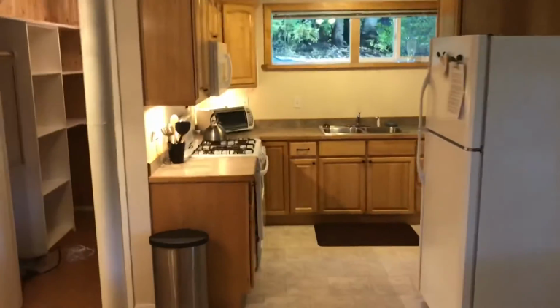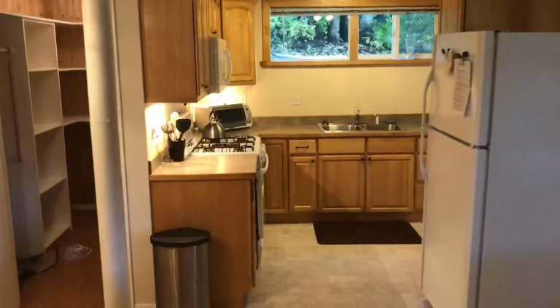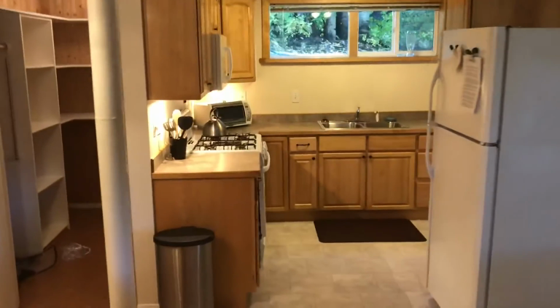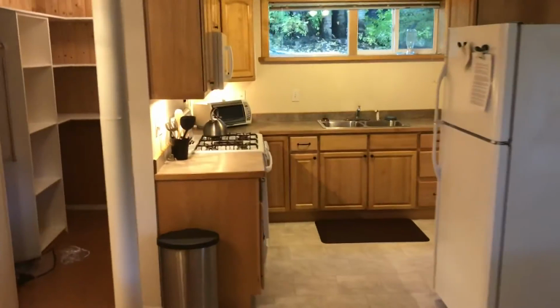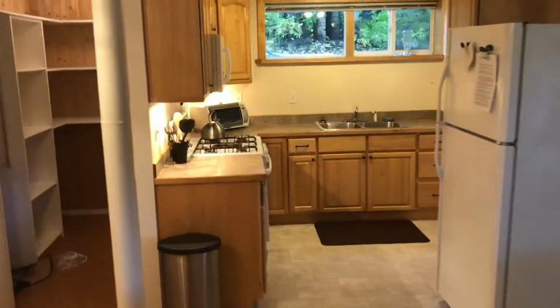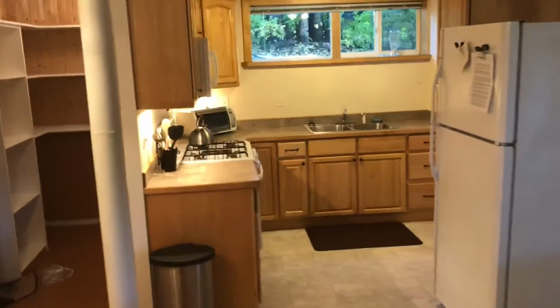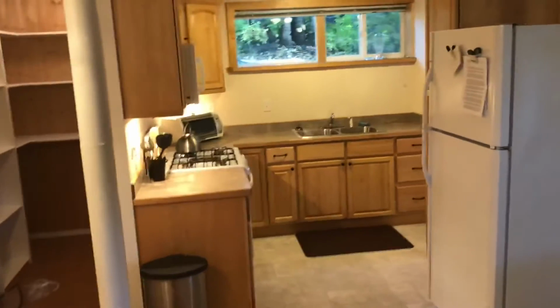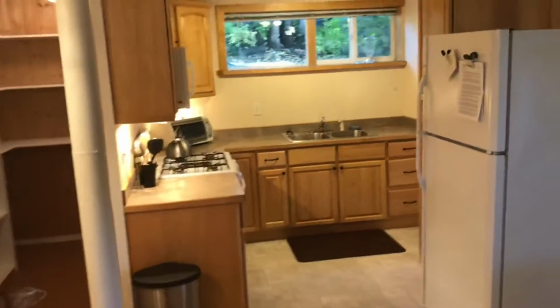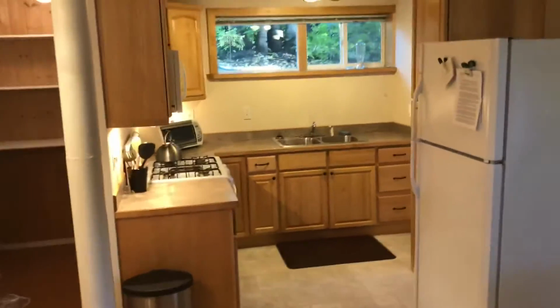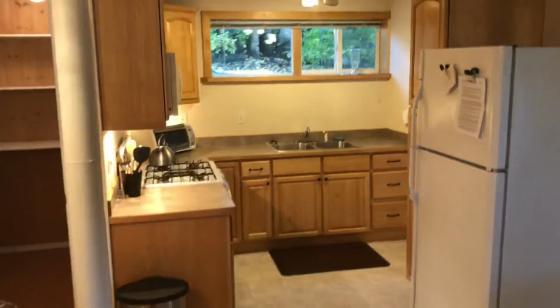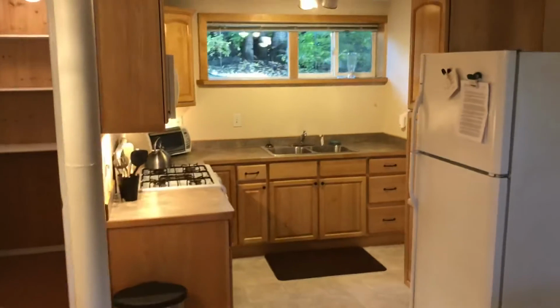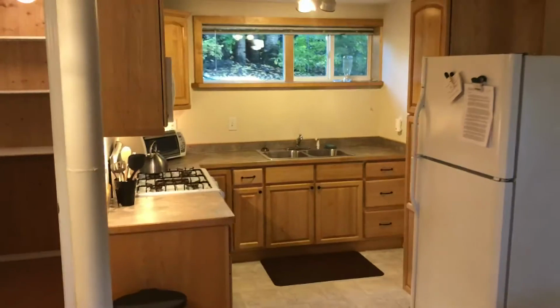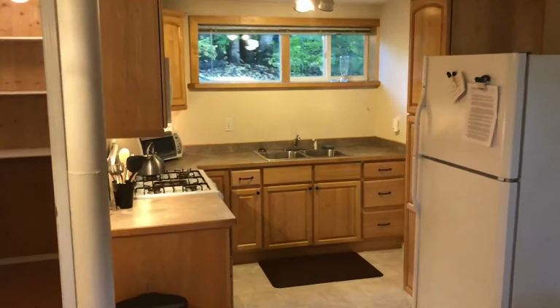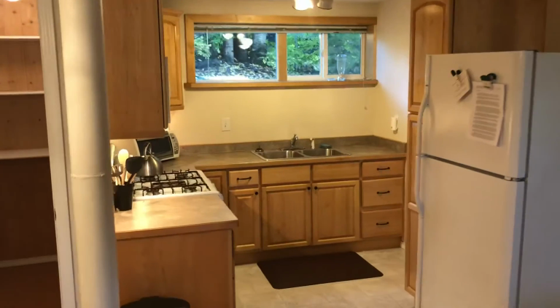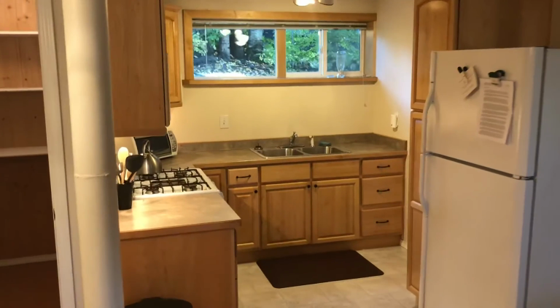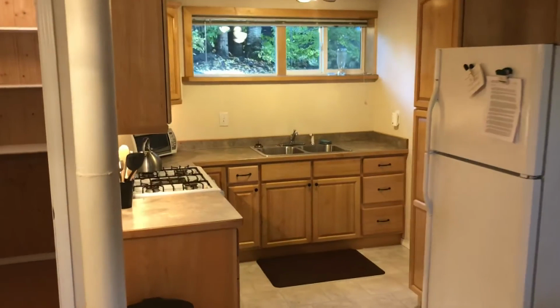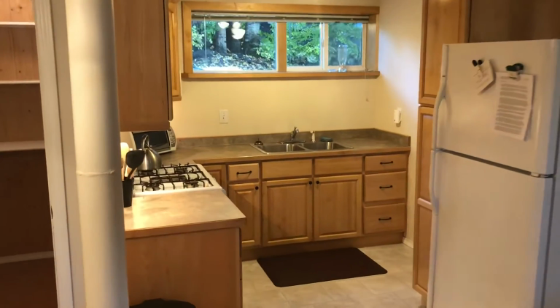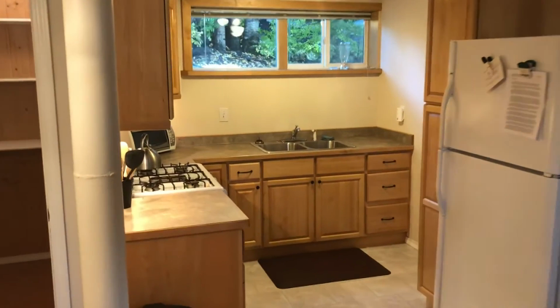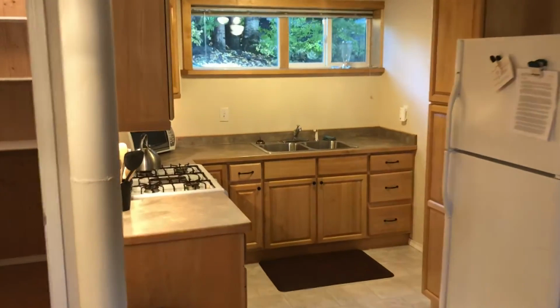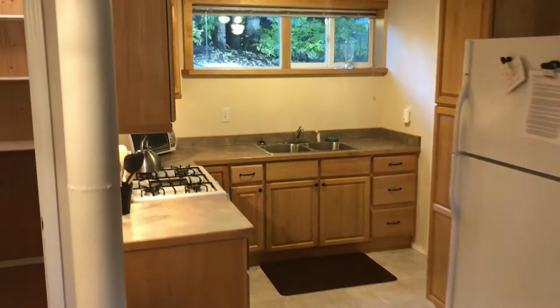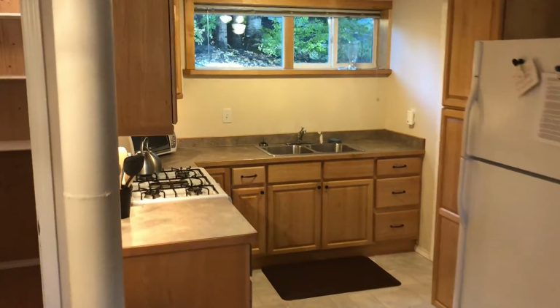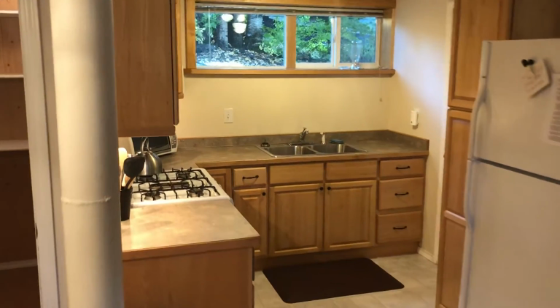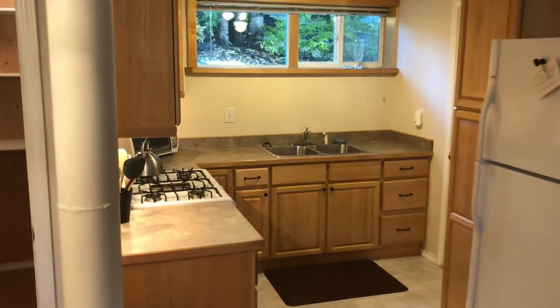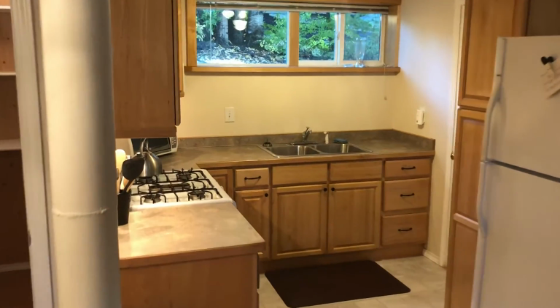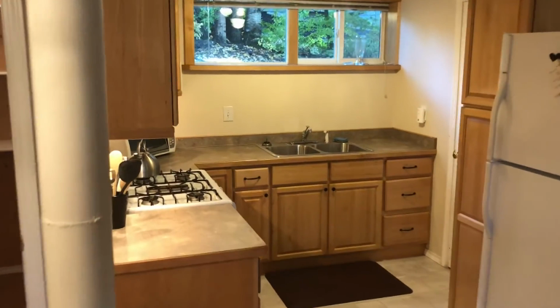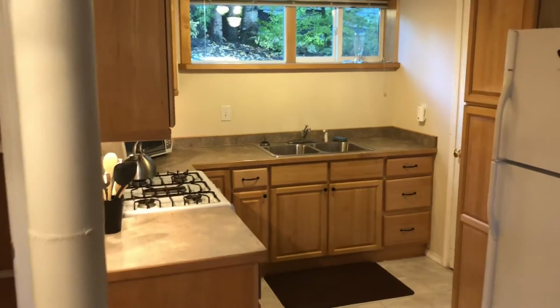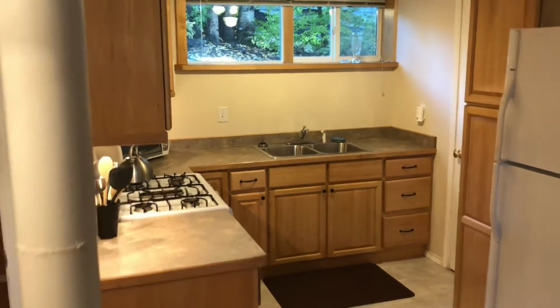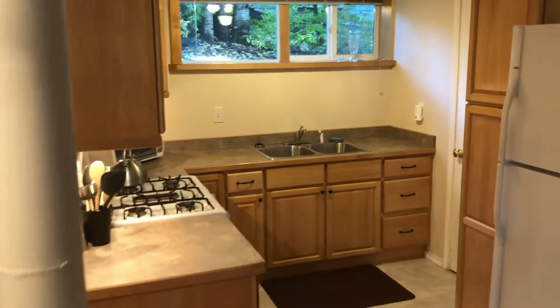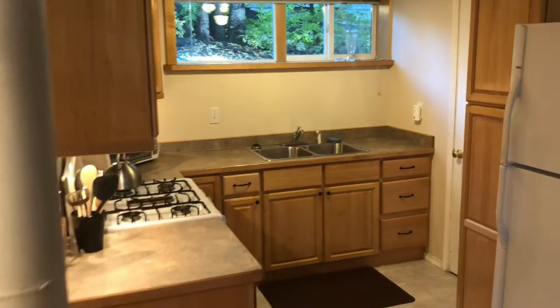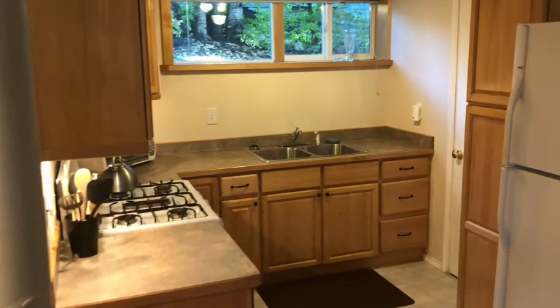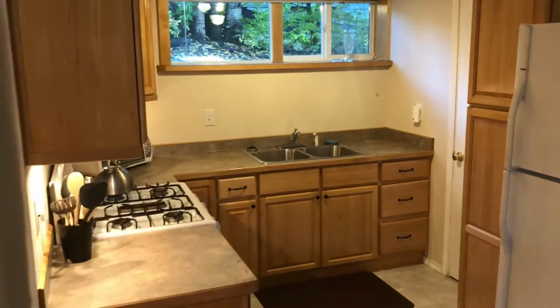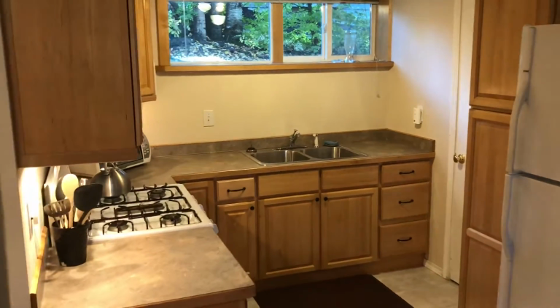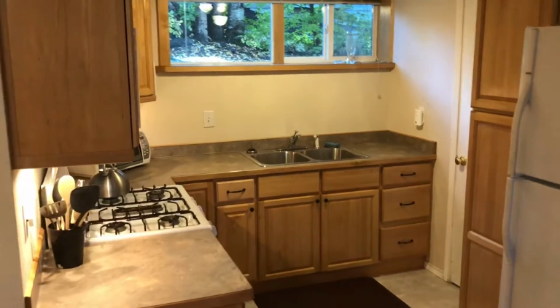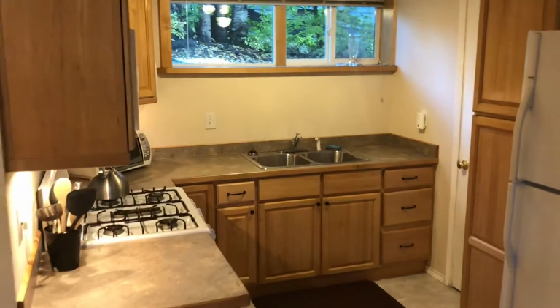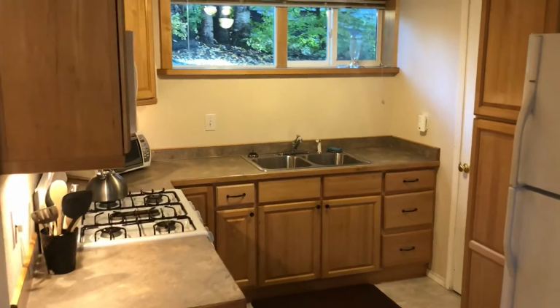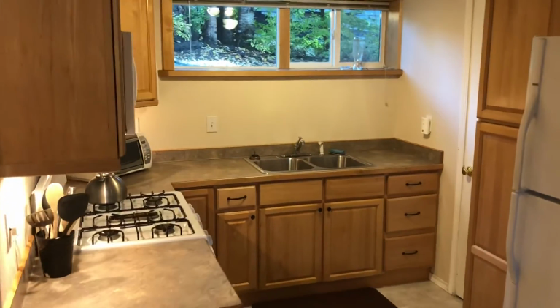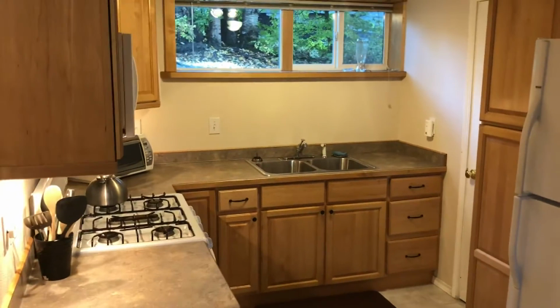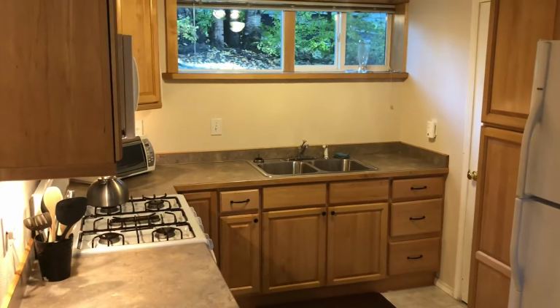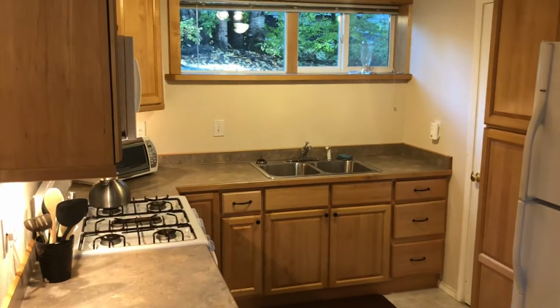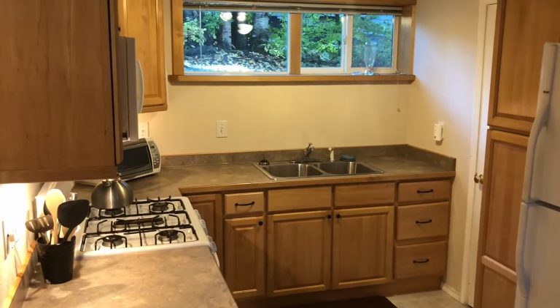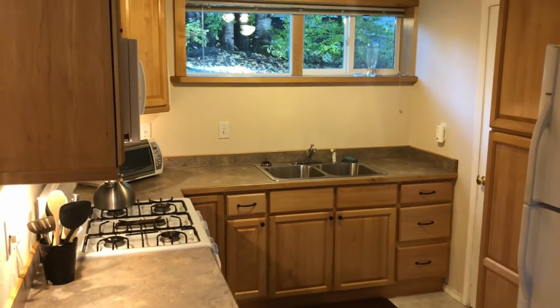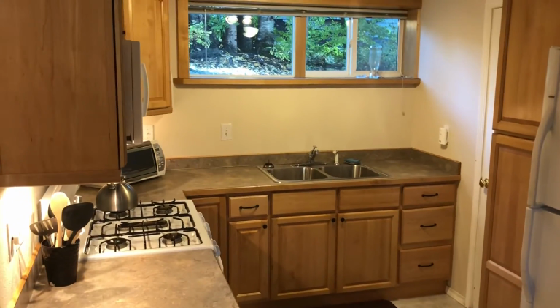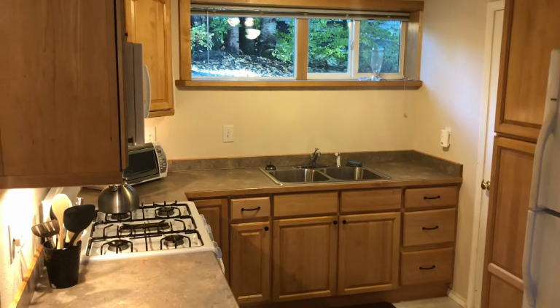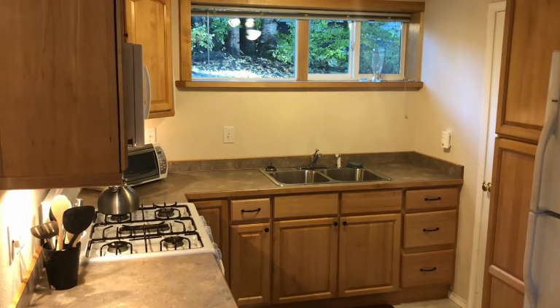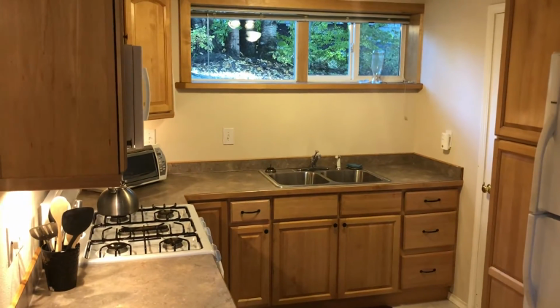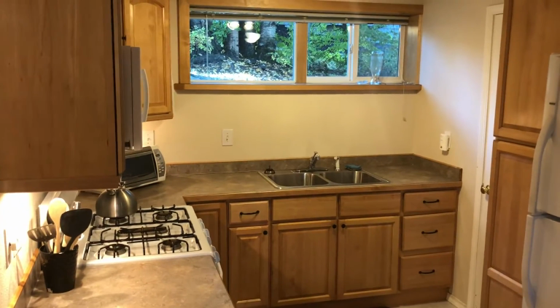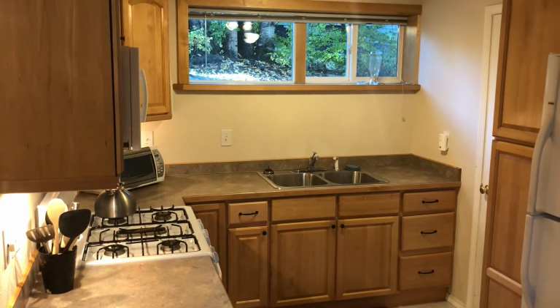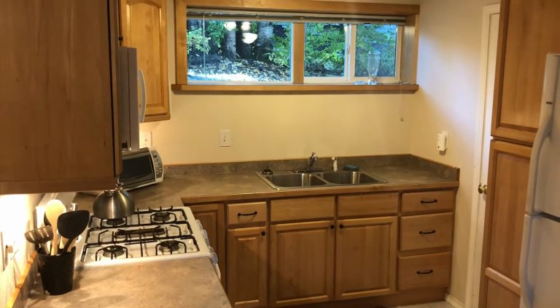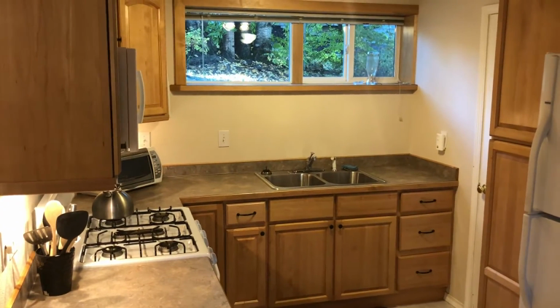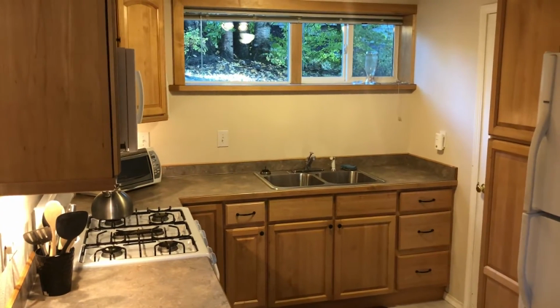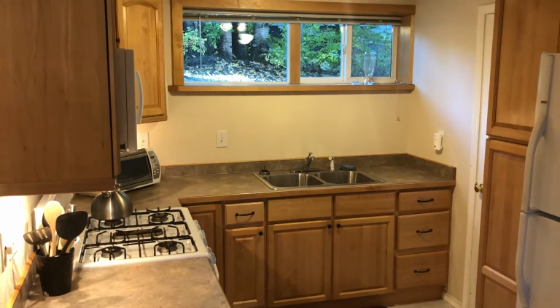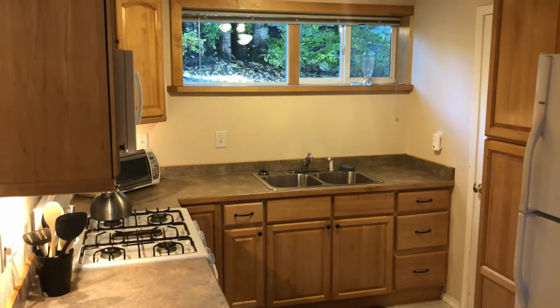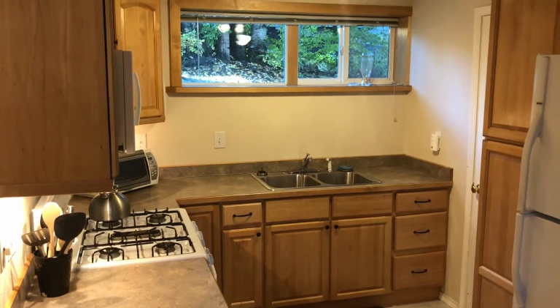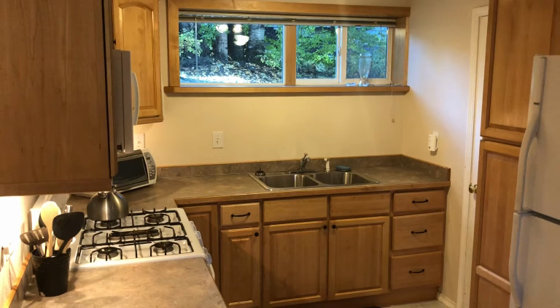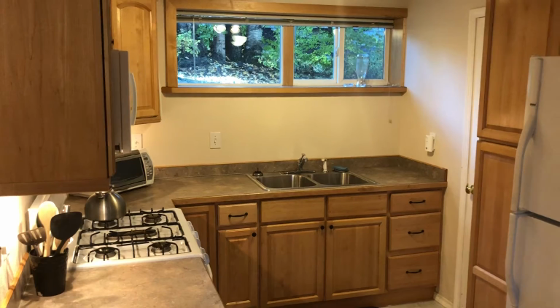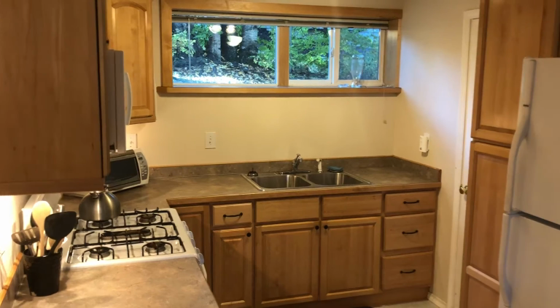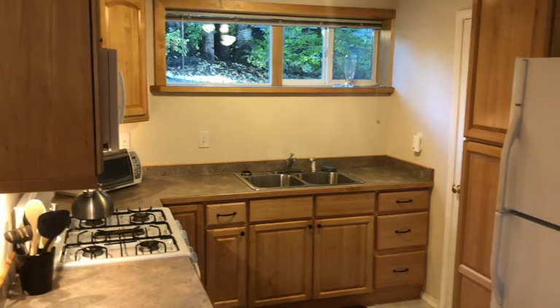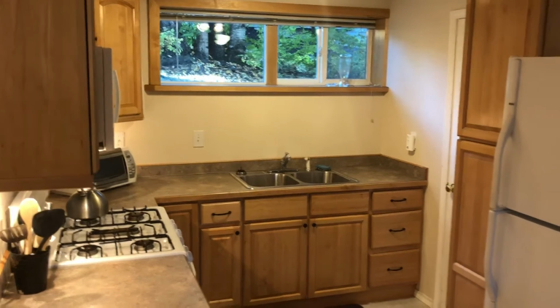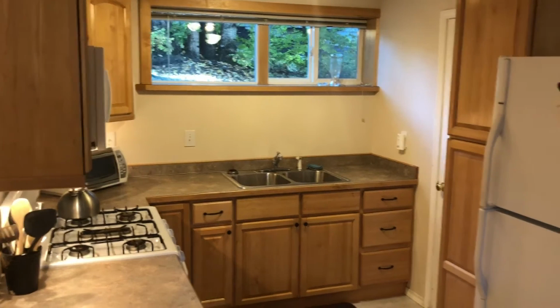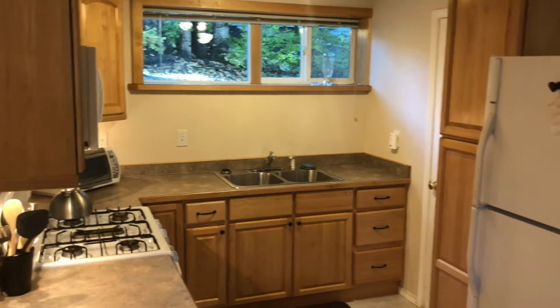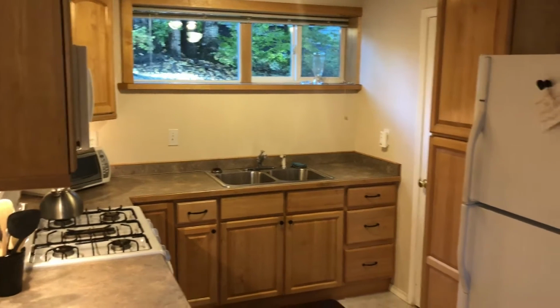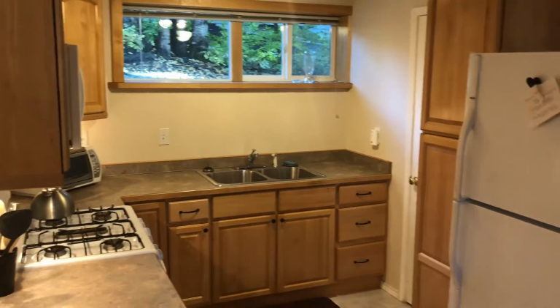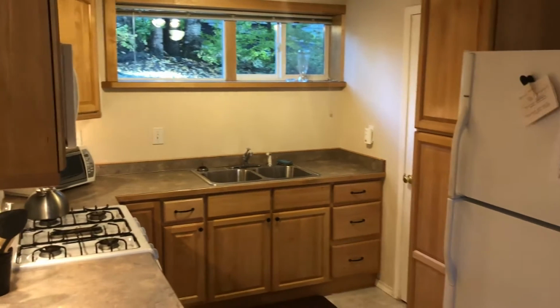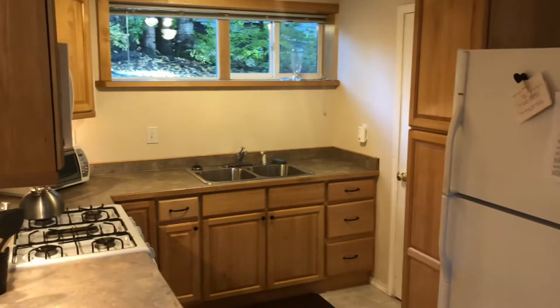There are all modern kitchen amenities — it's been recently redone in the last several years, so everything is nice and modern and works well.